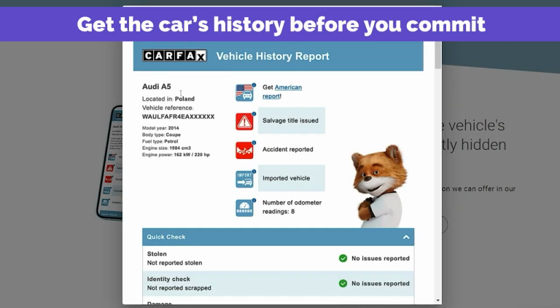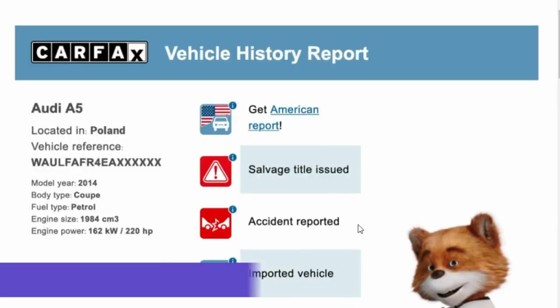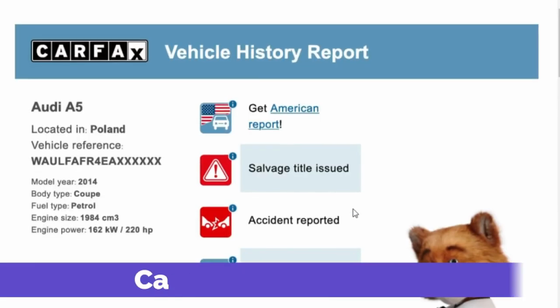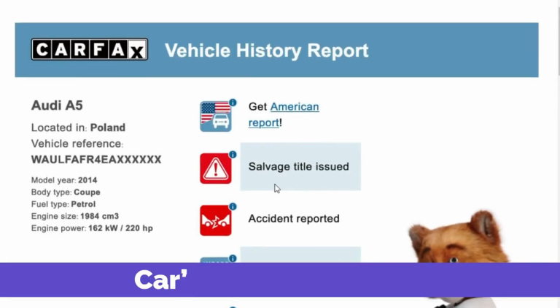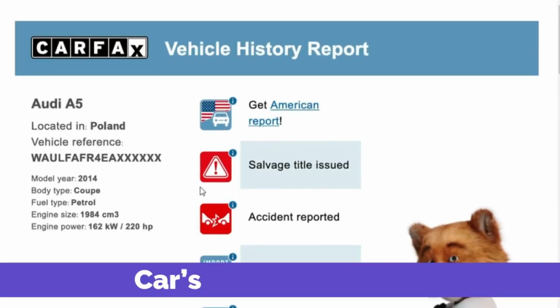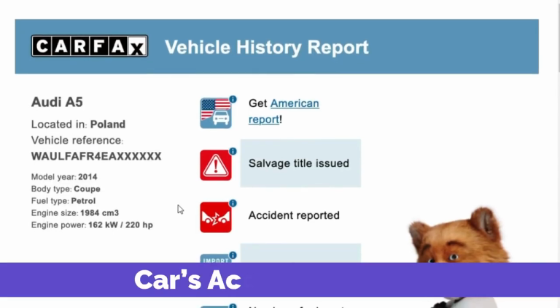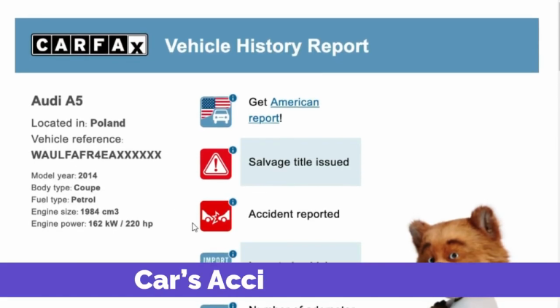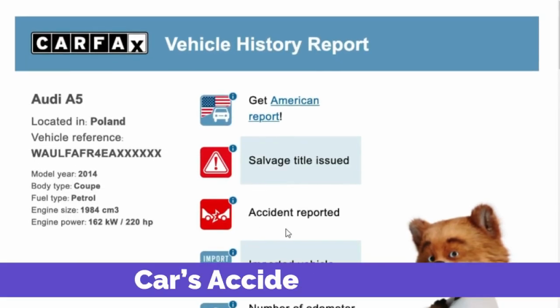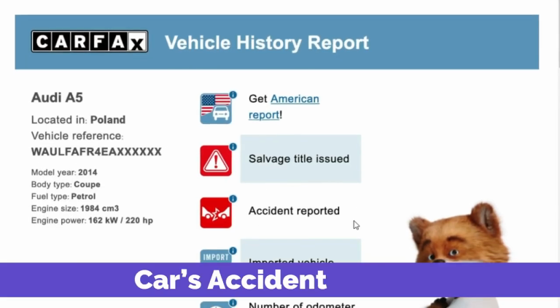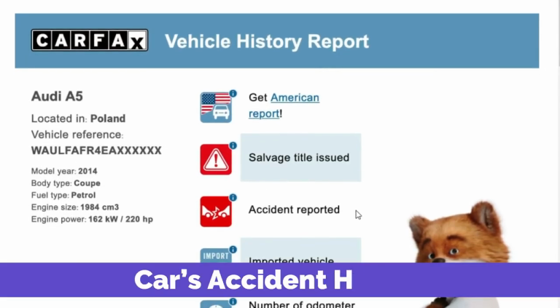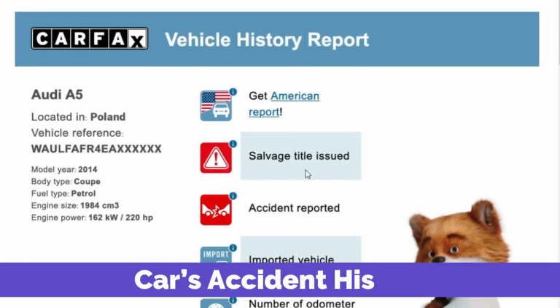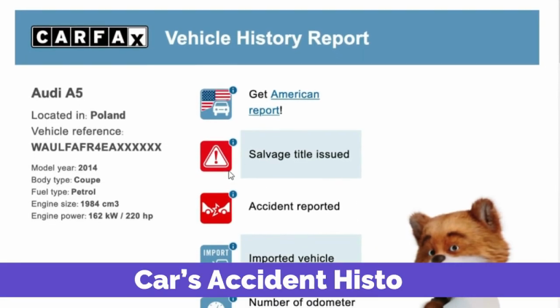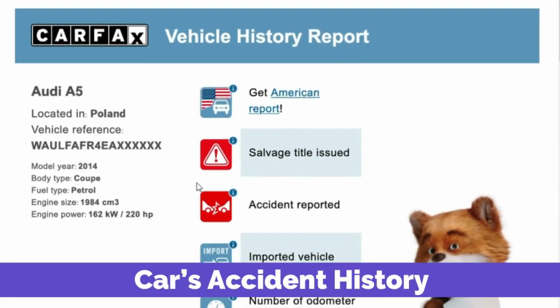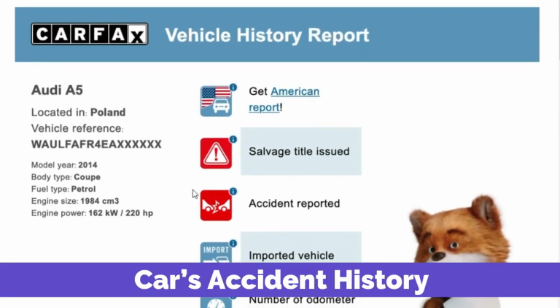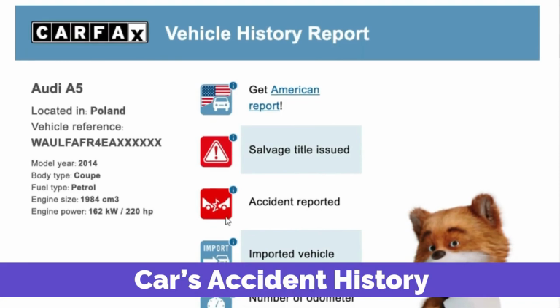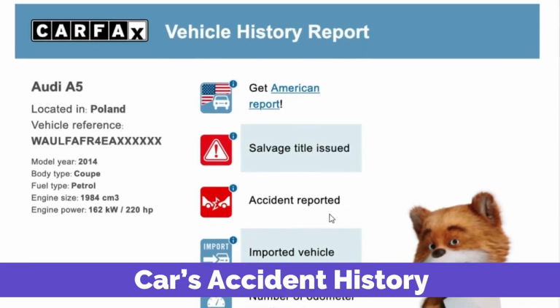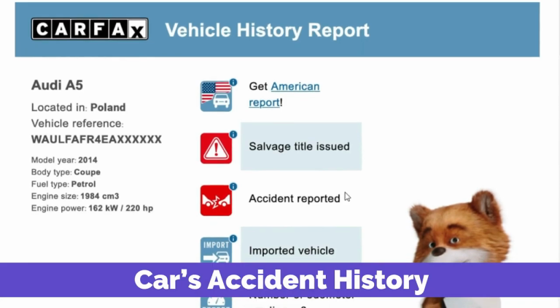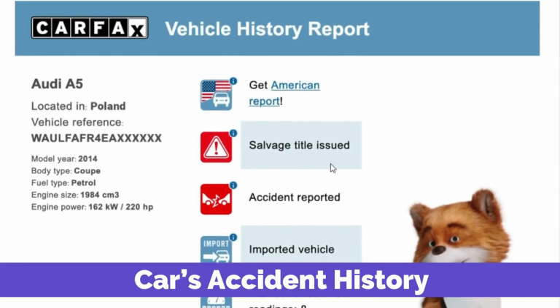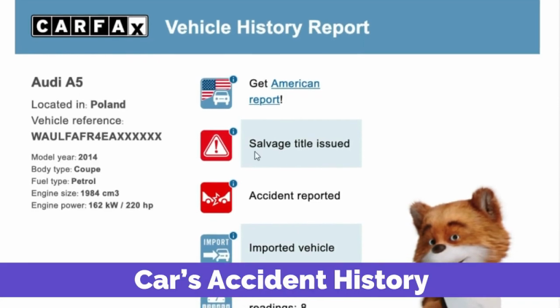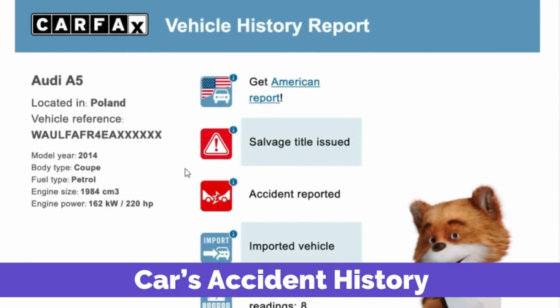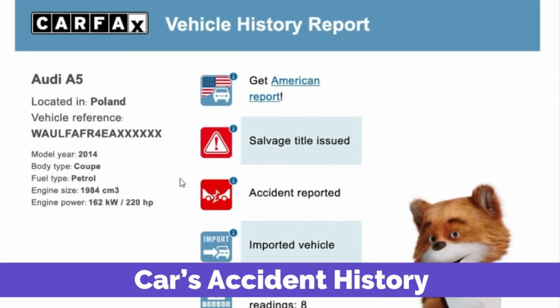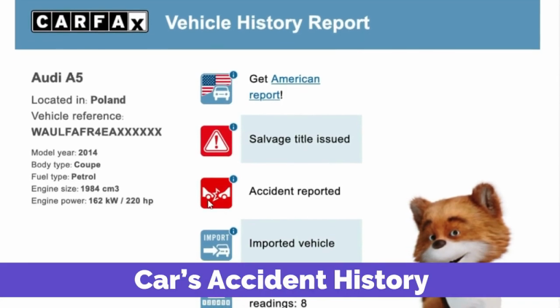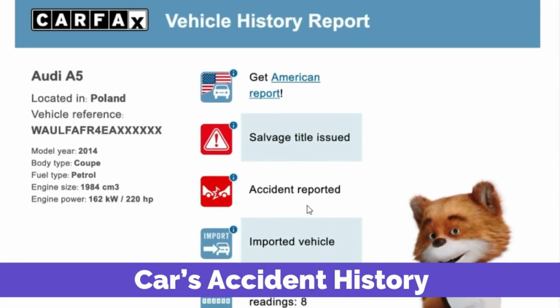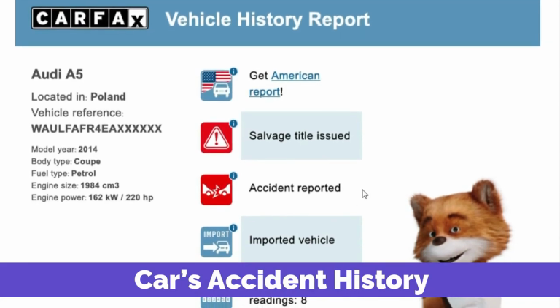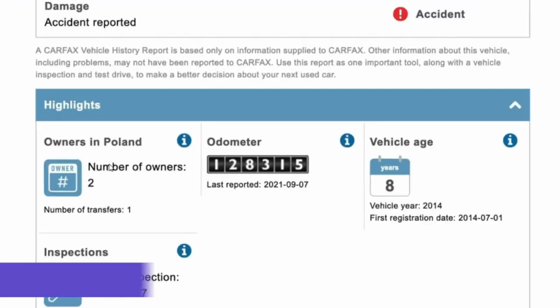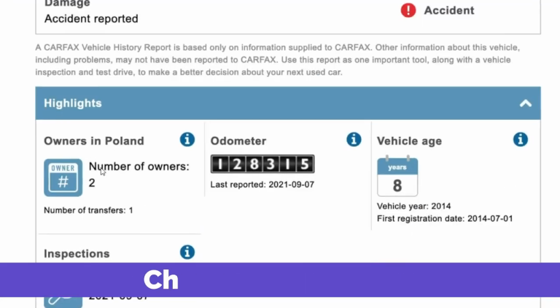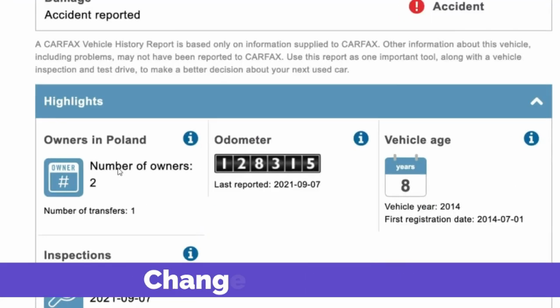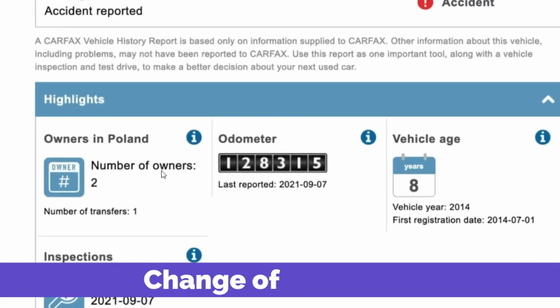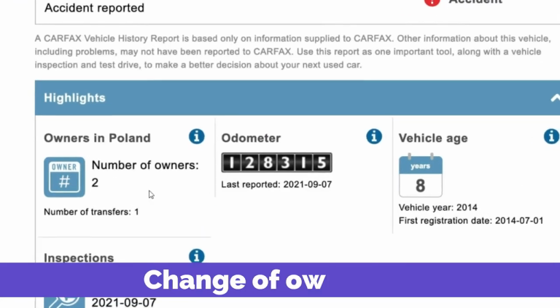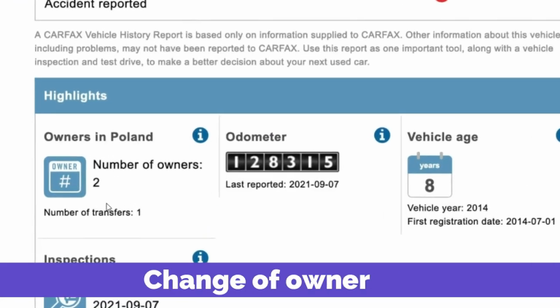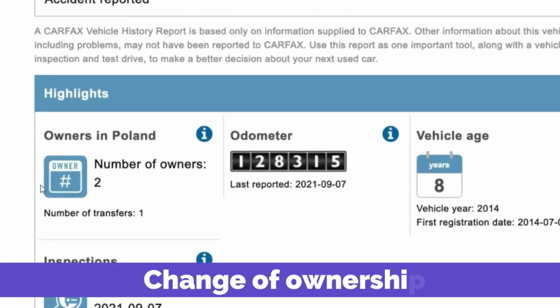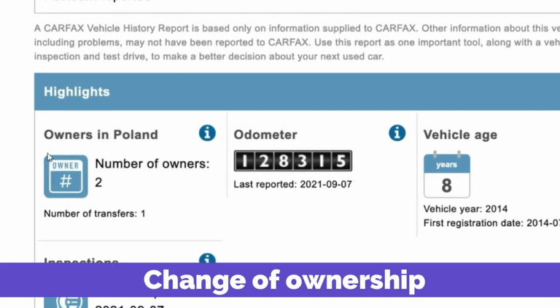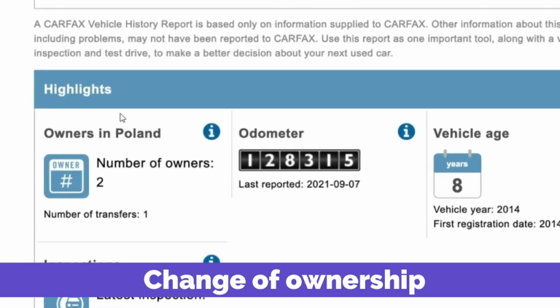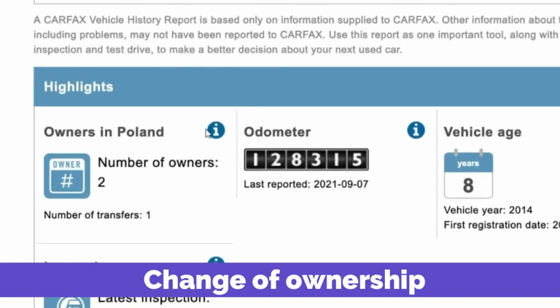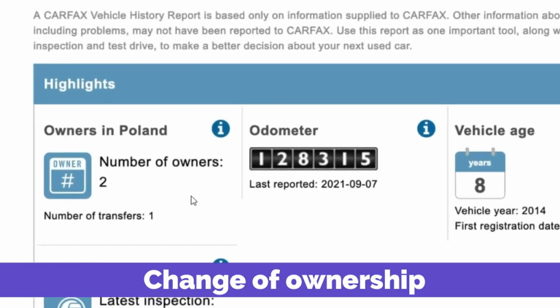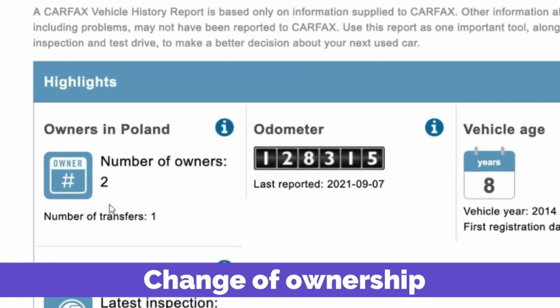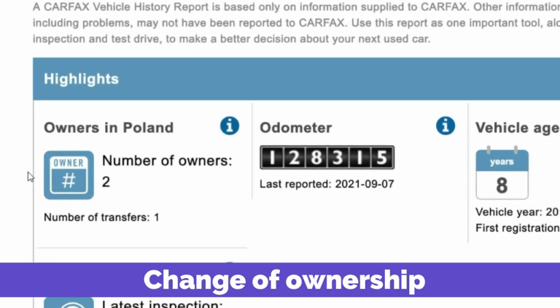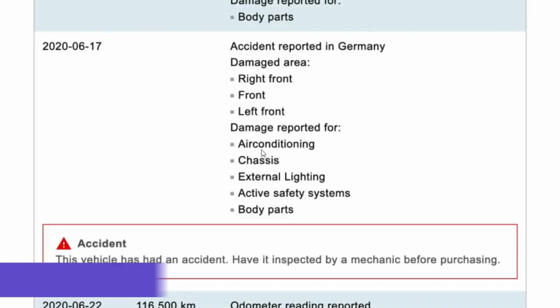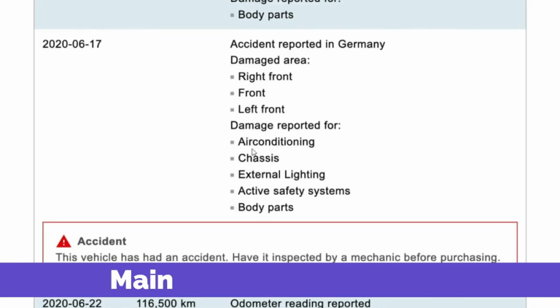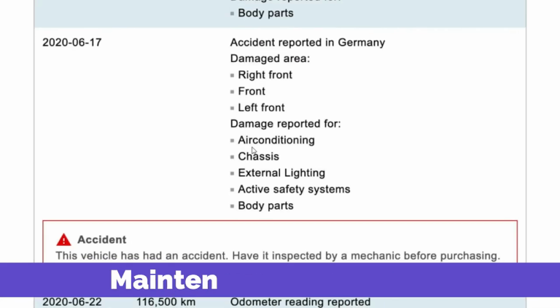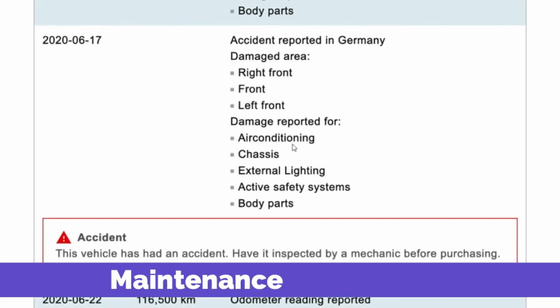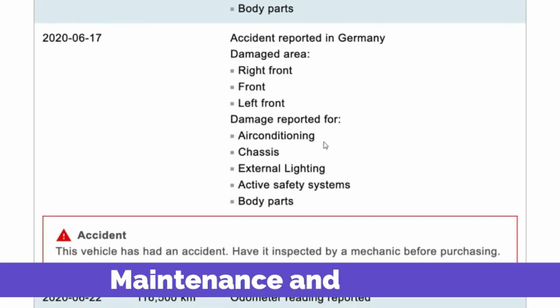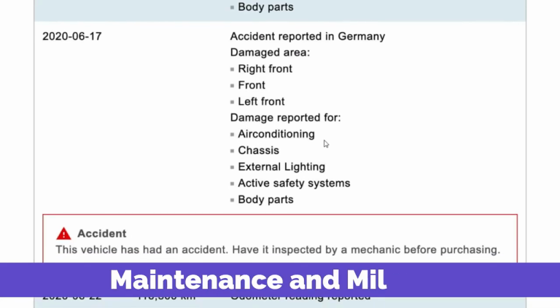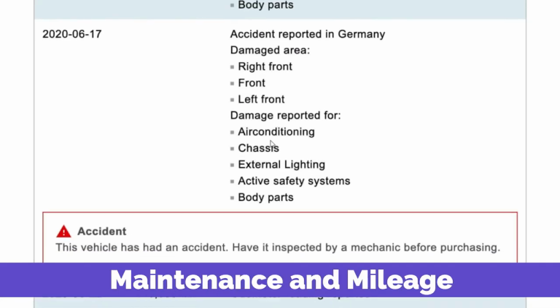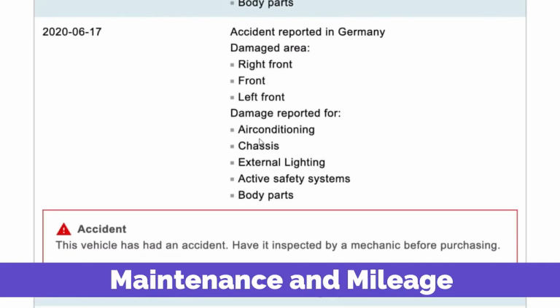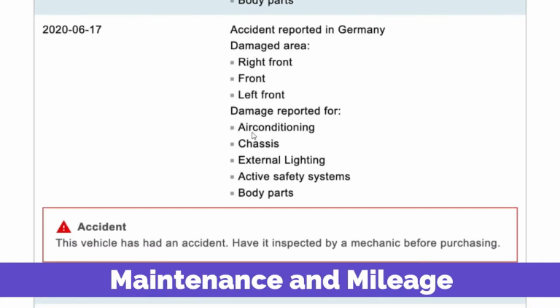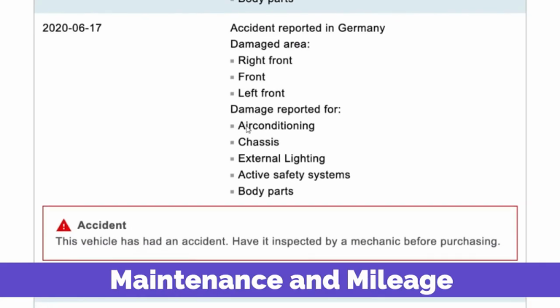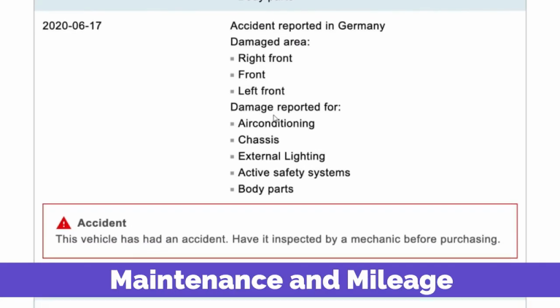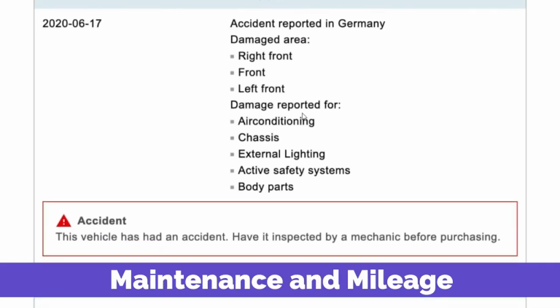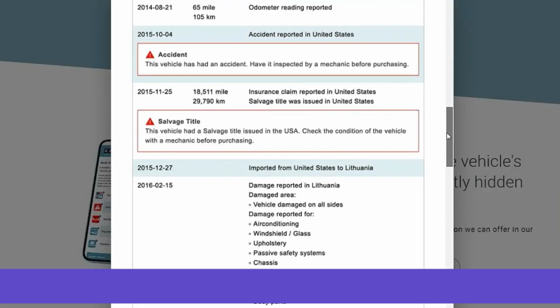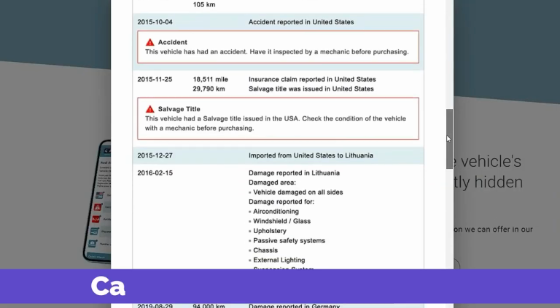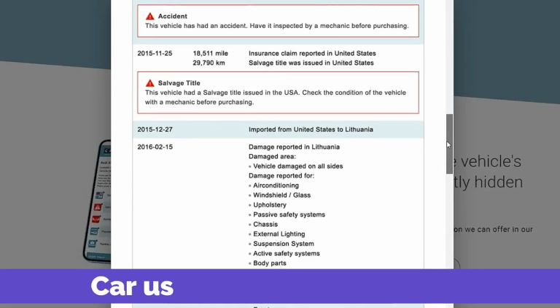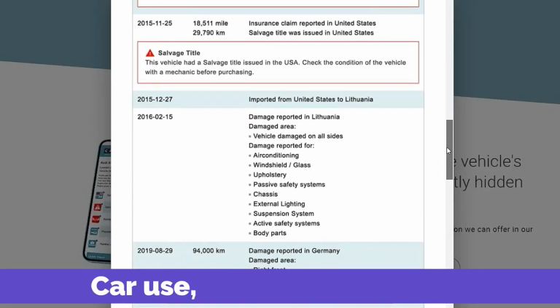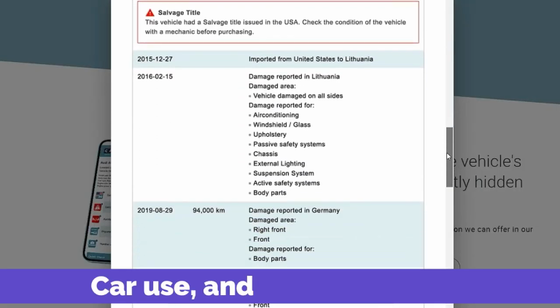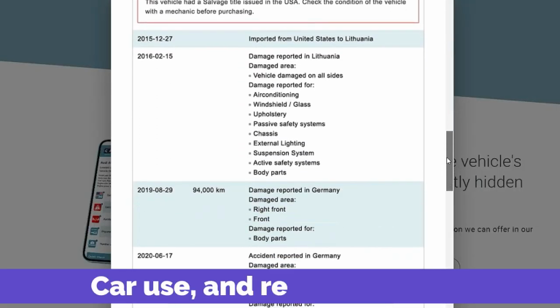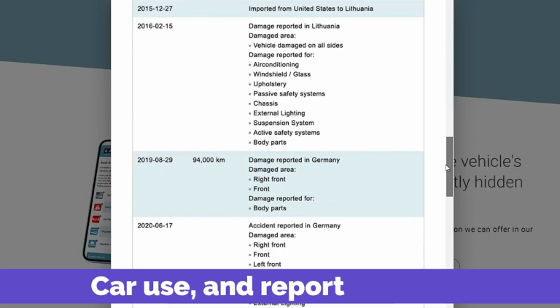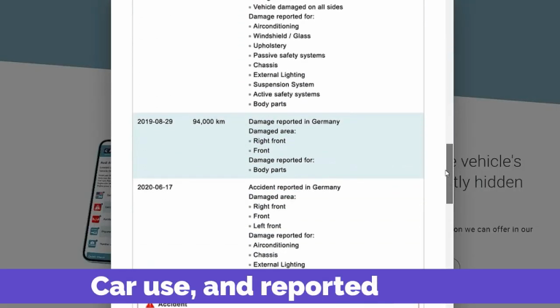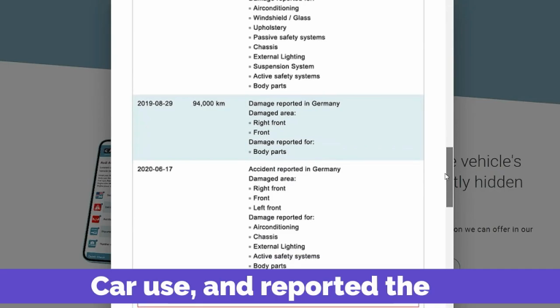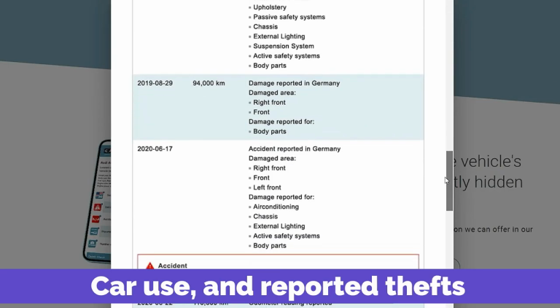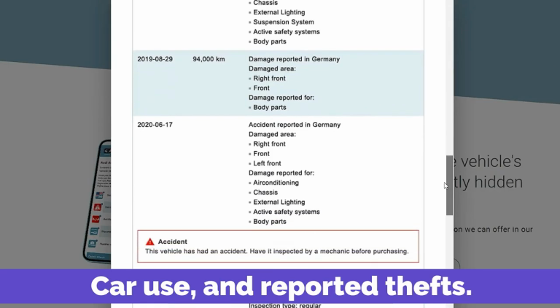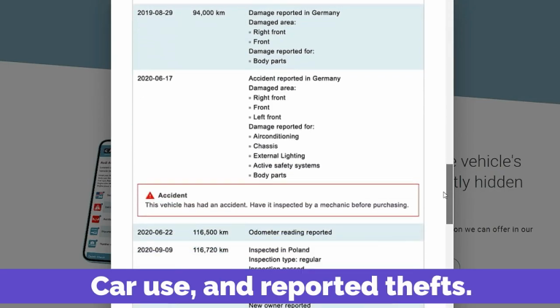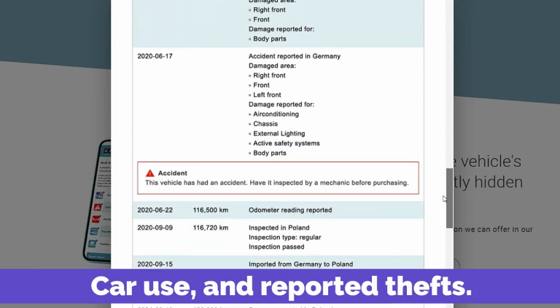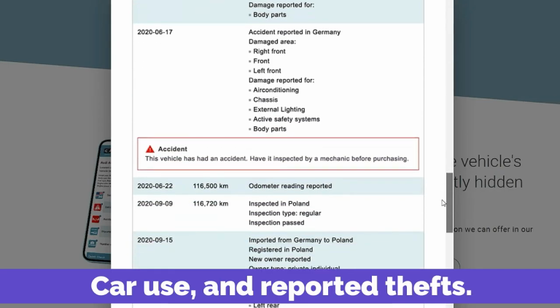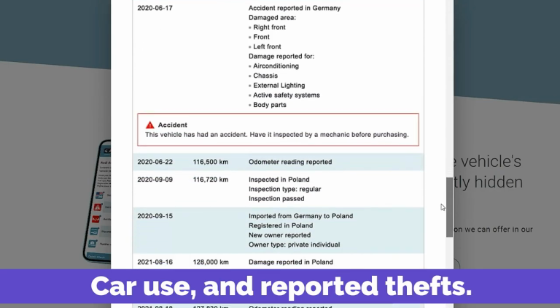The platform will help you learn about the car's accident history, ownership changes, maintenance, mileage, car use, and reported thefts.